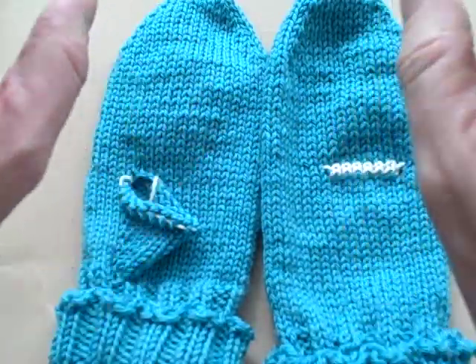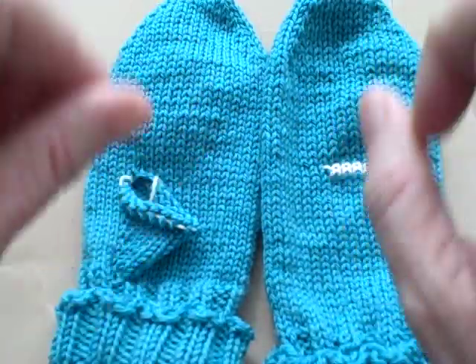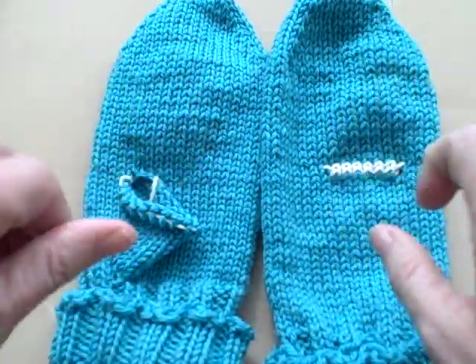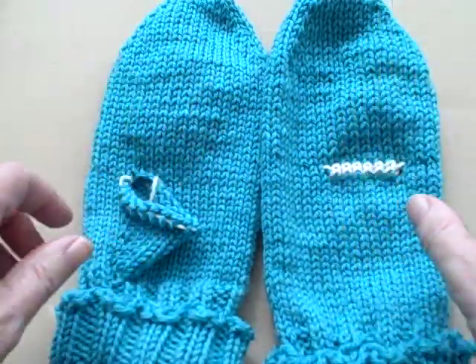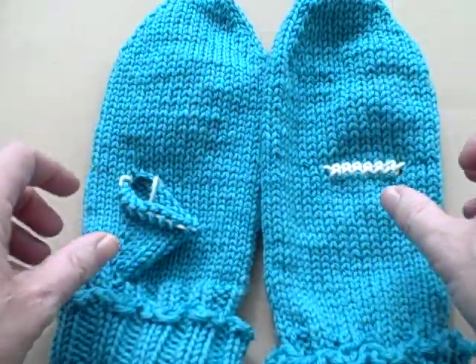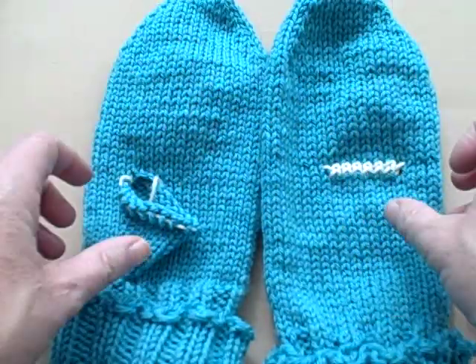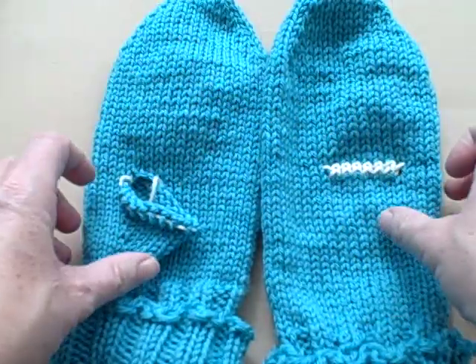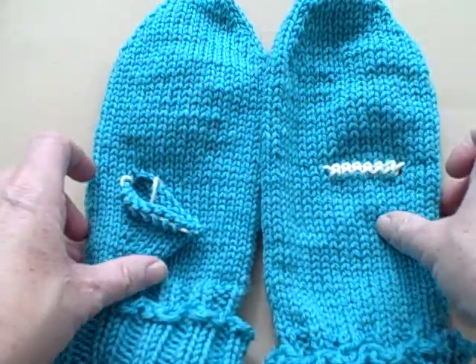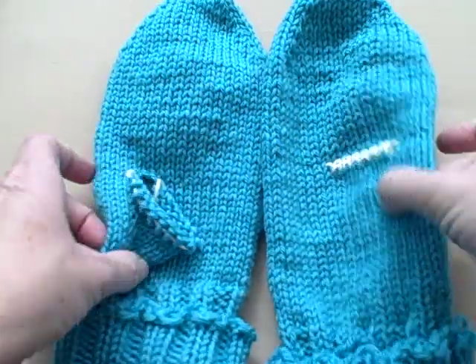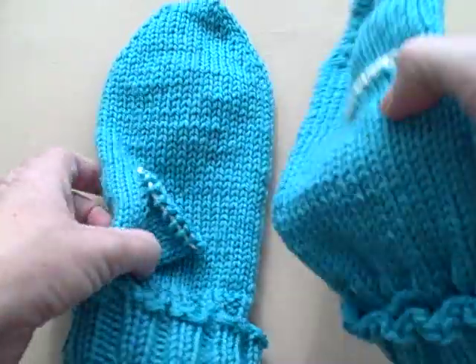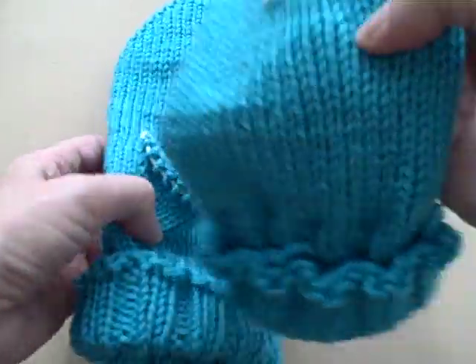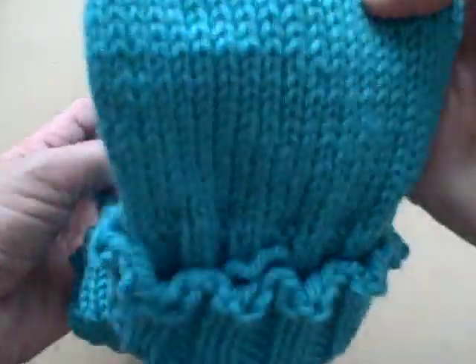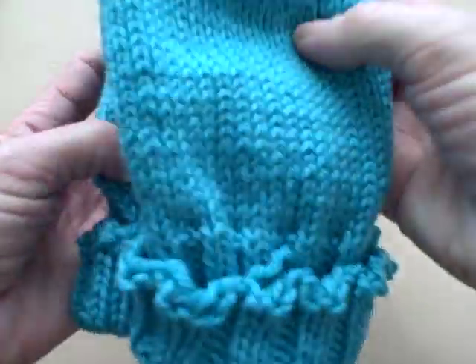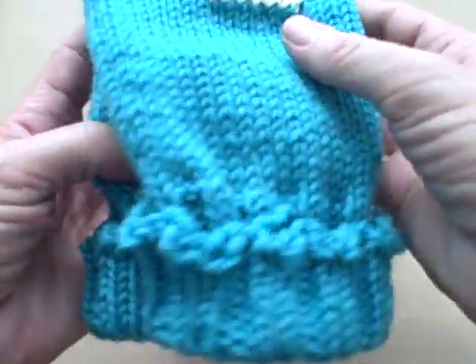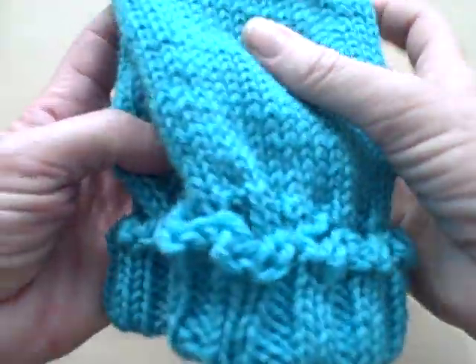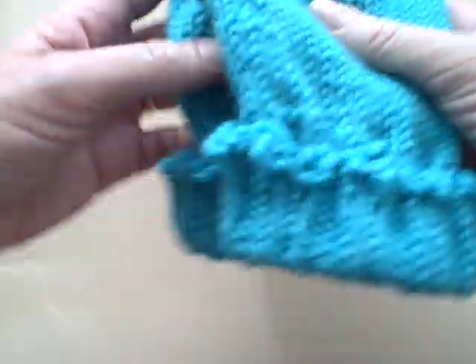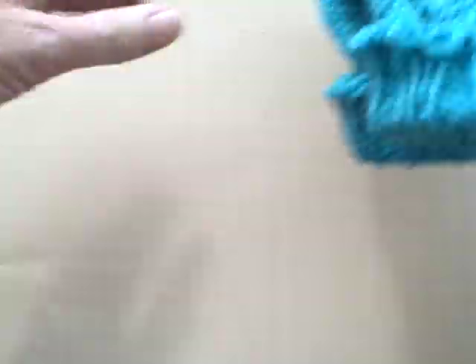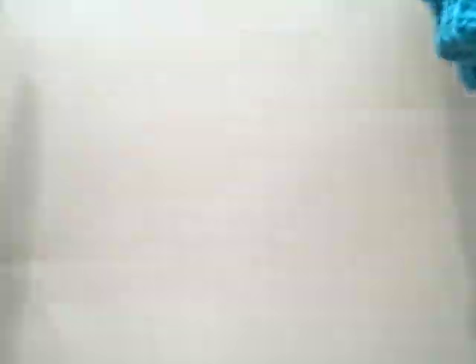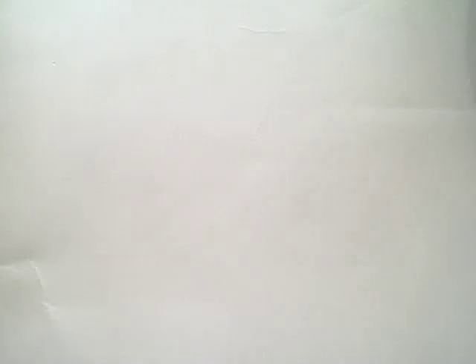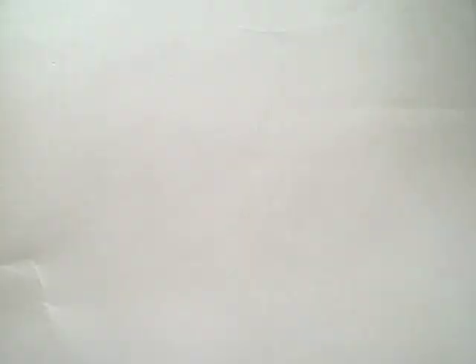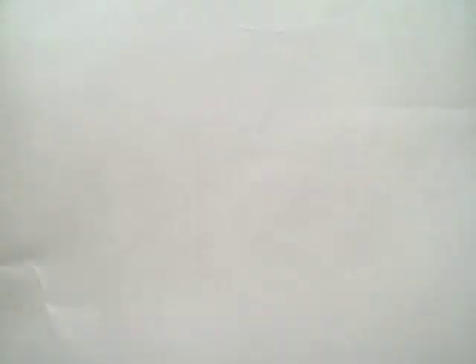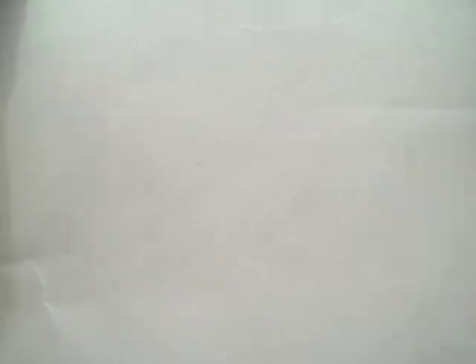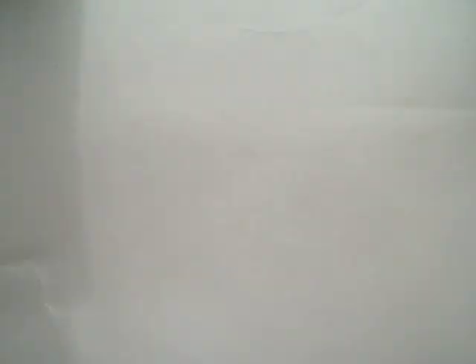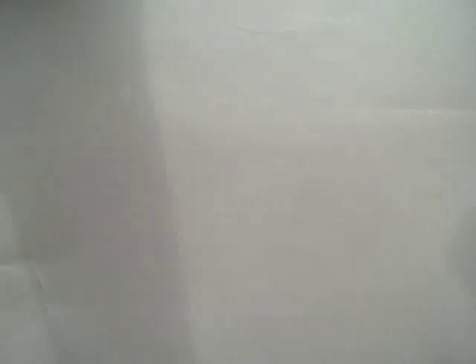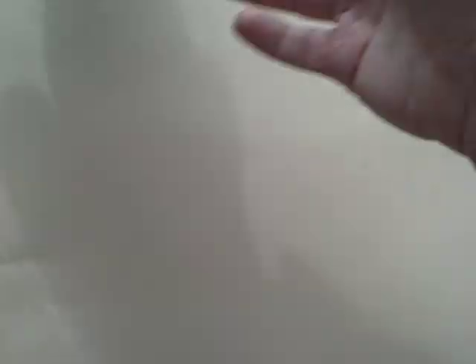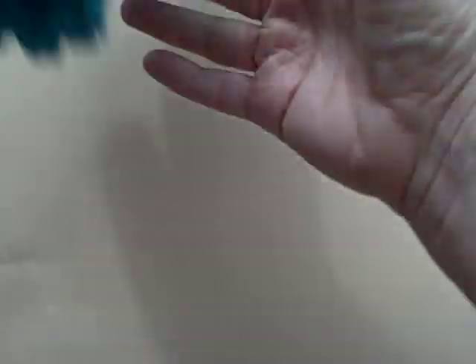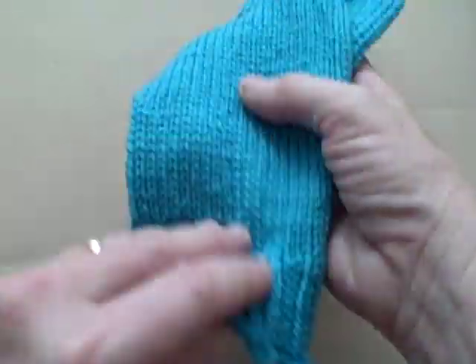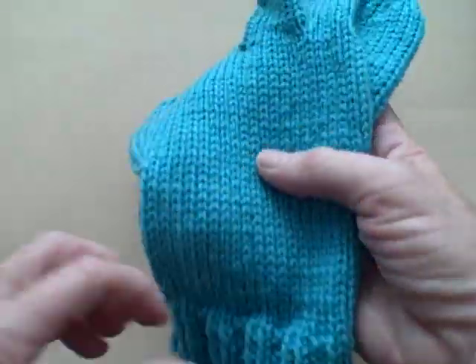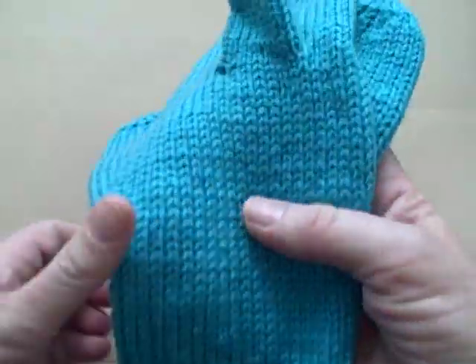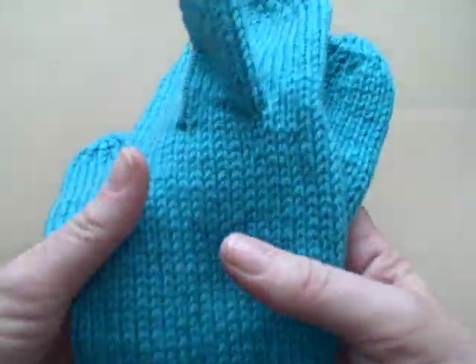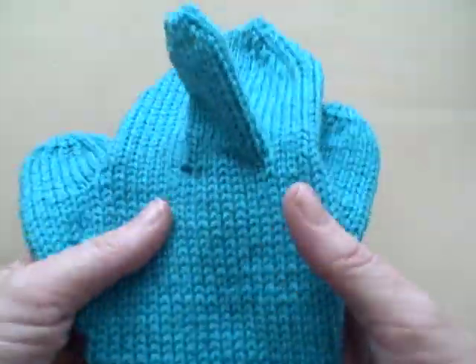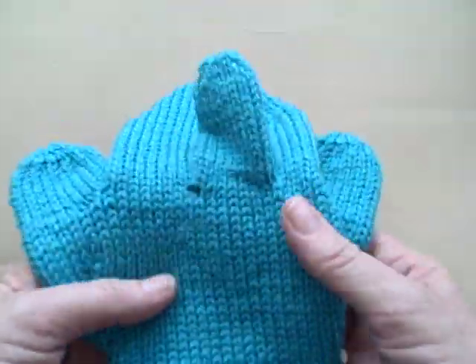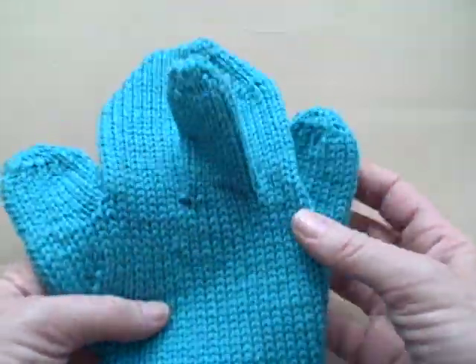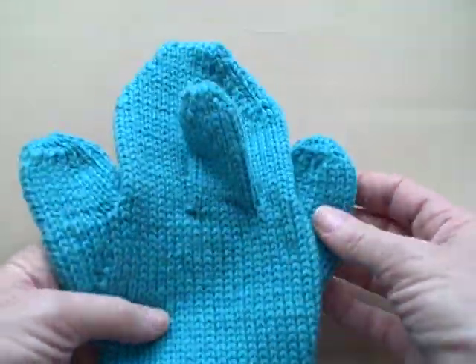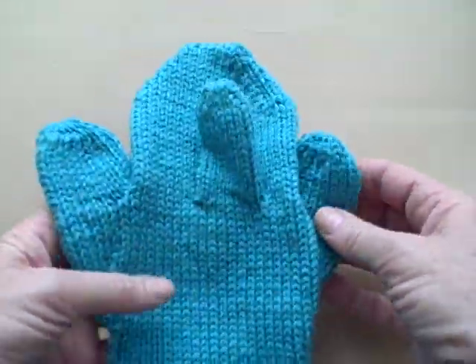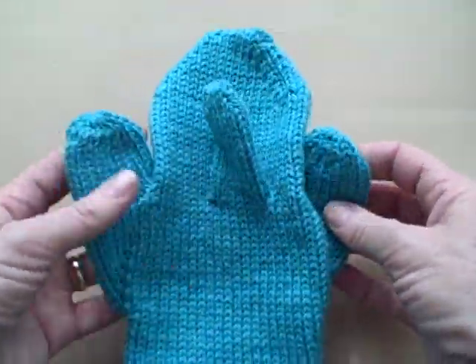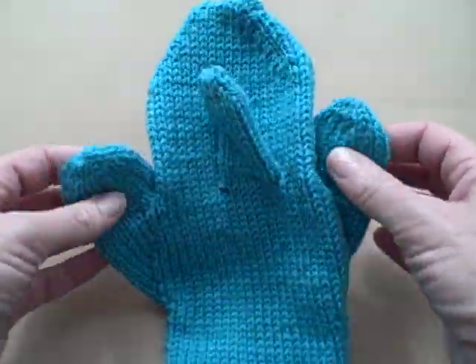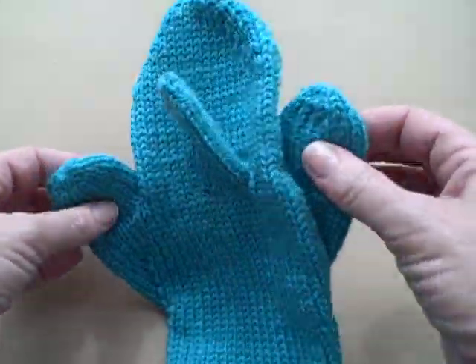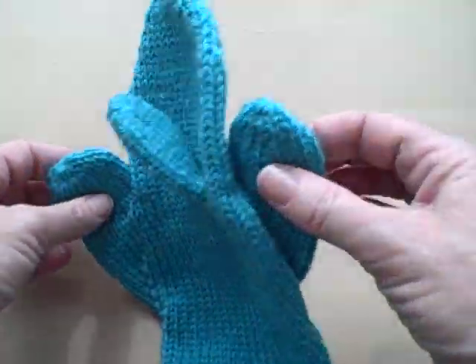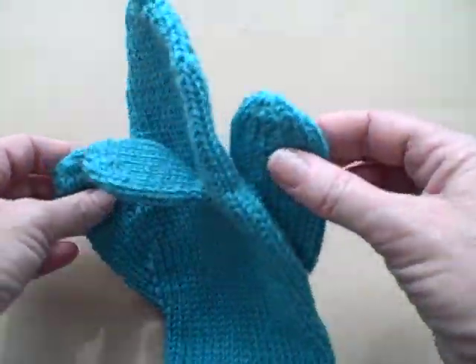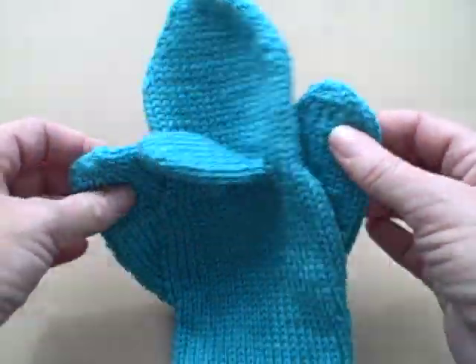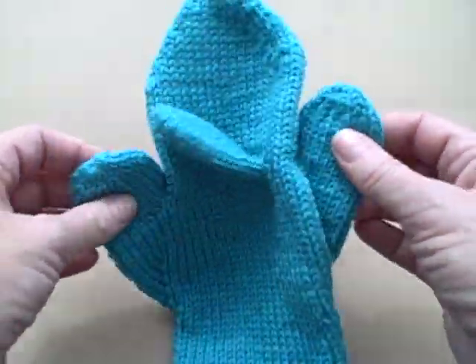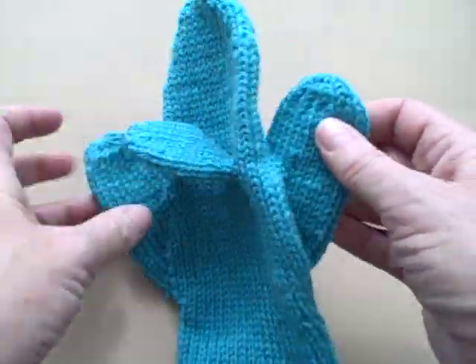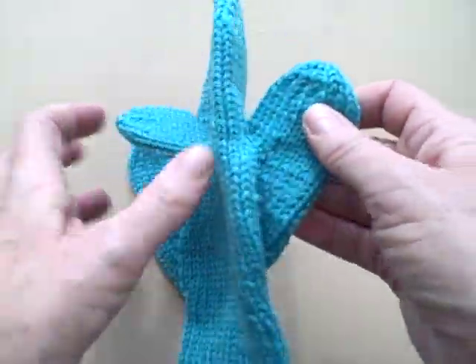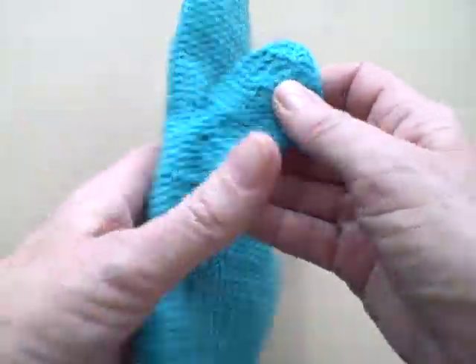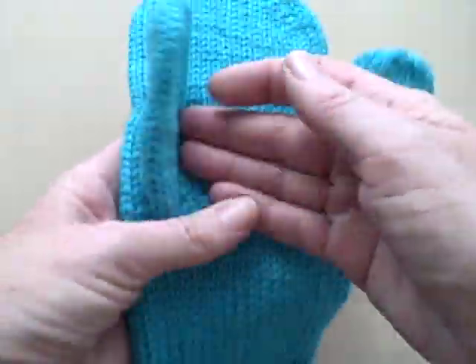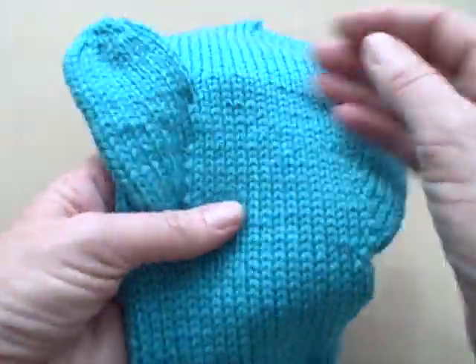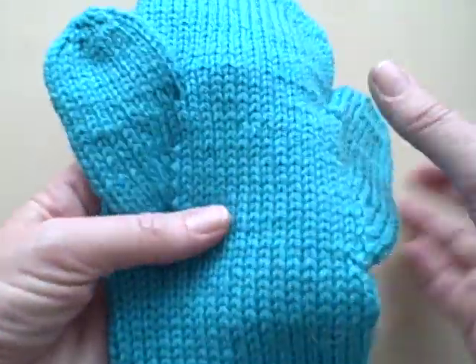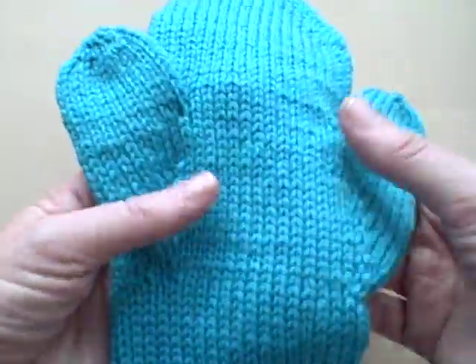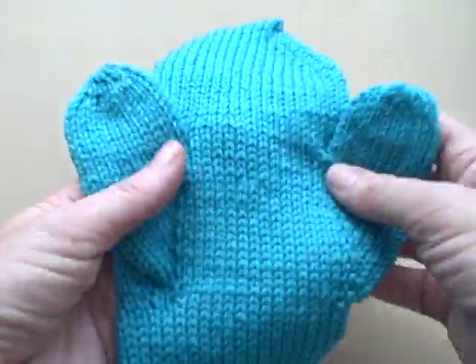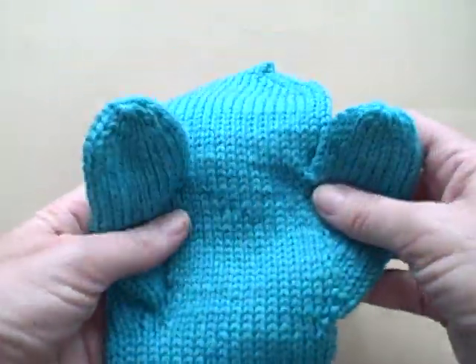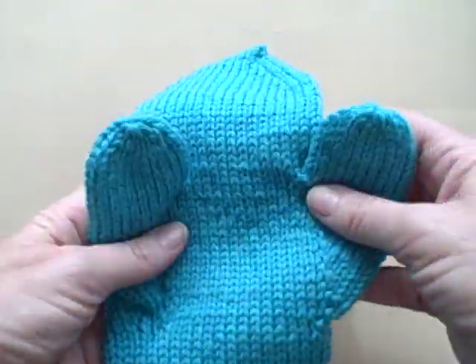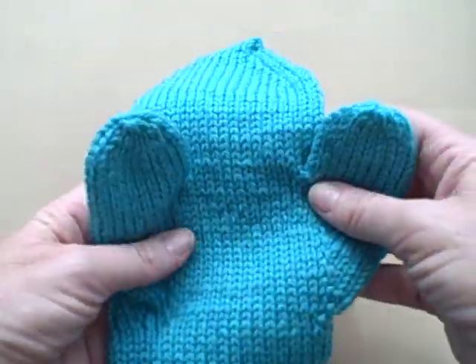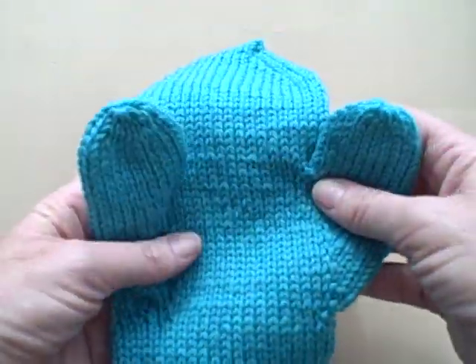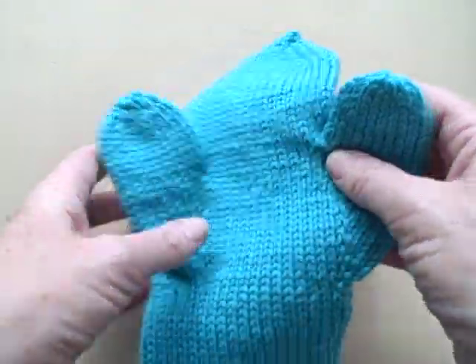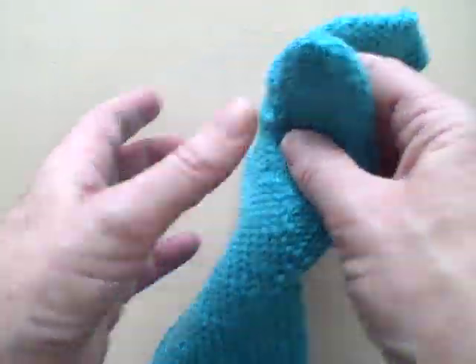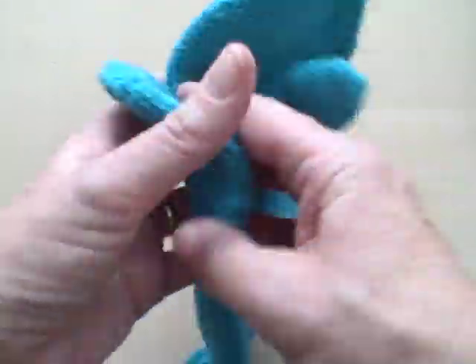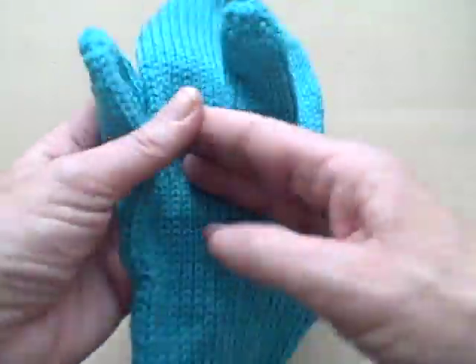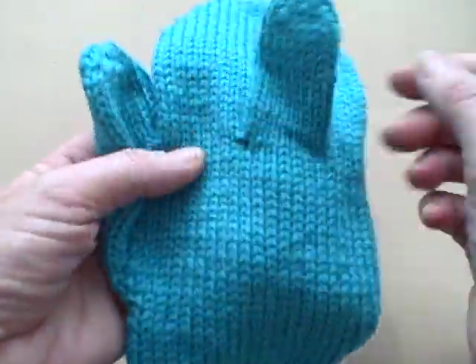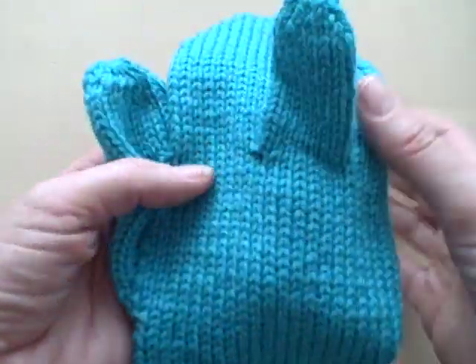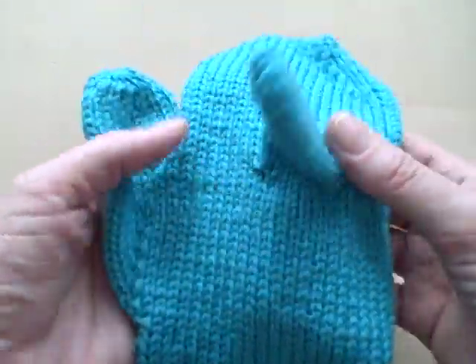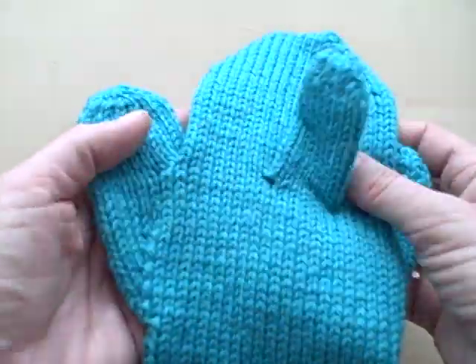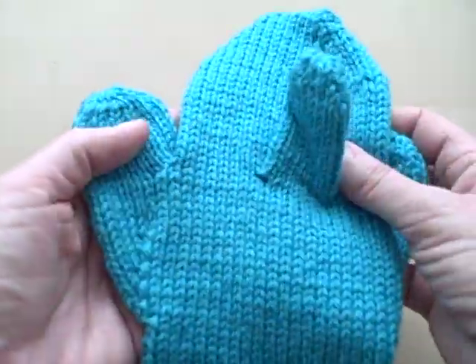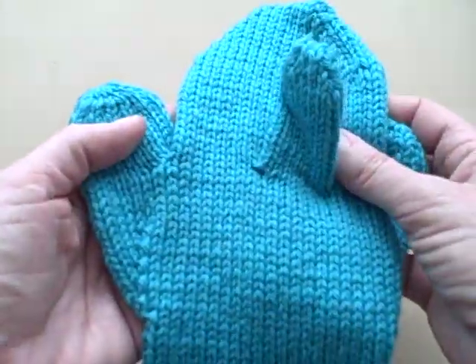Let's do a quick review though. Remember my little three-thumb mitten sampler here?